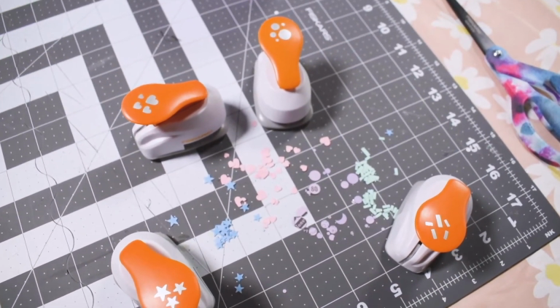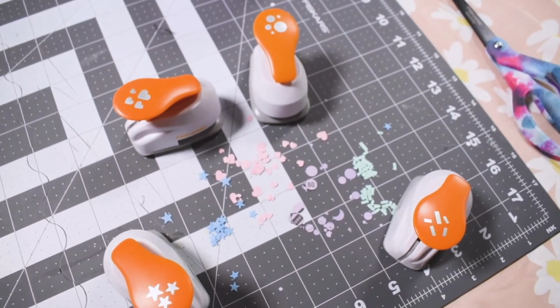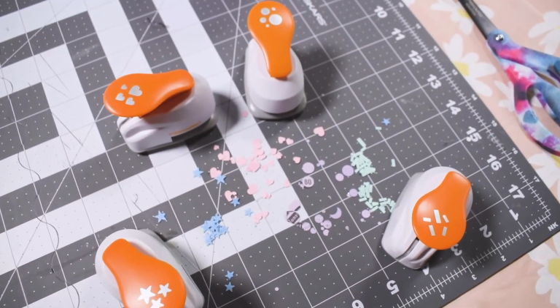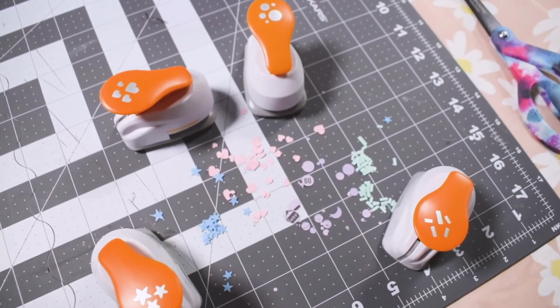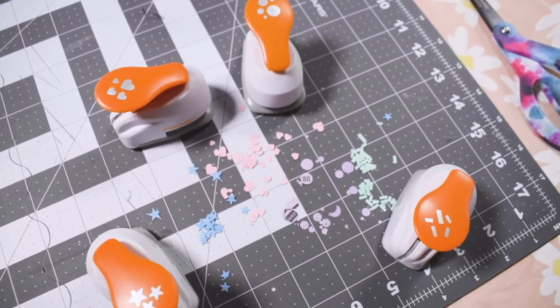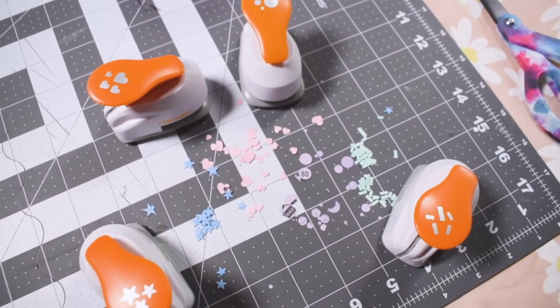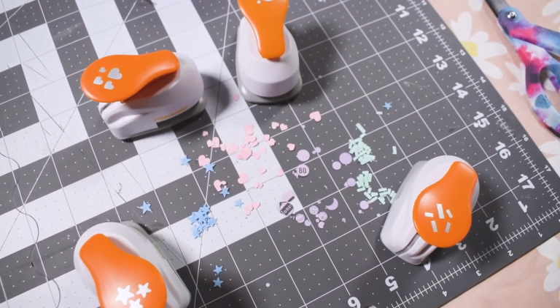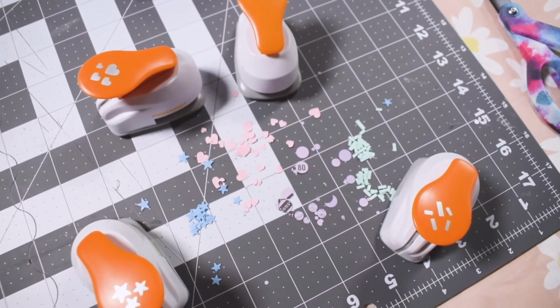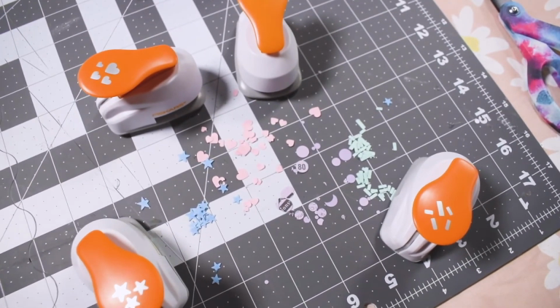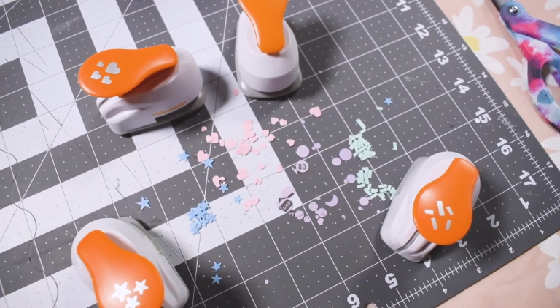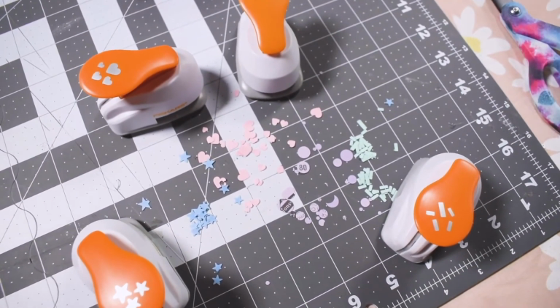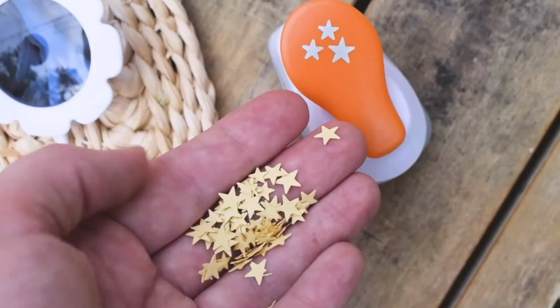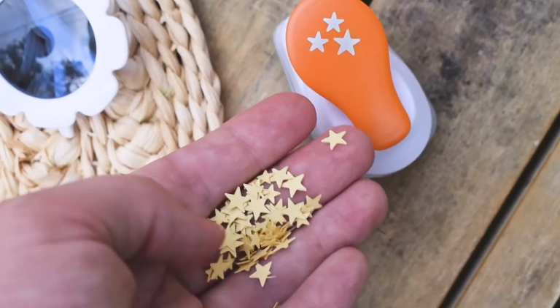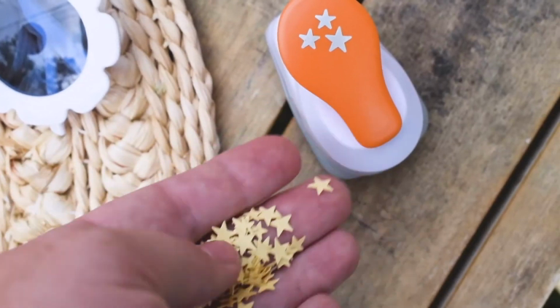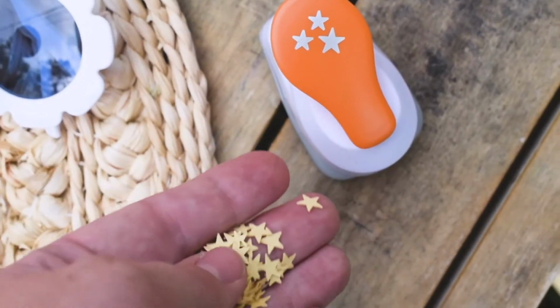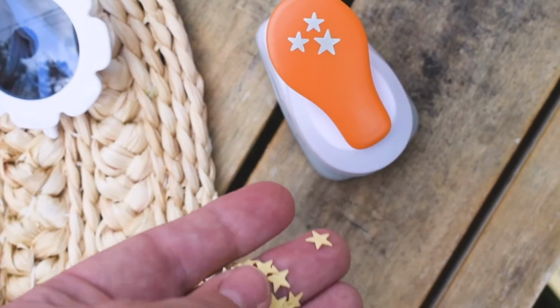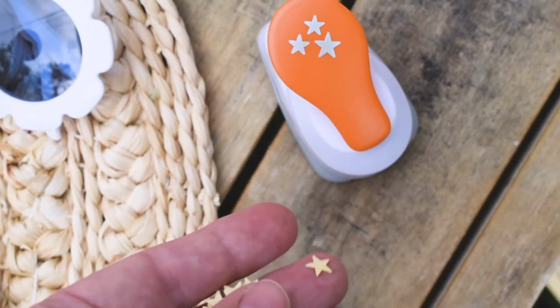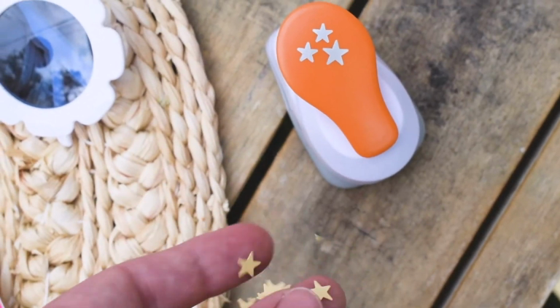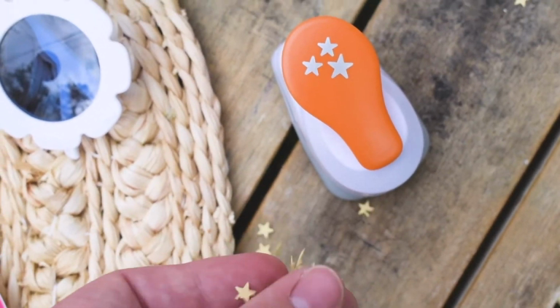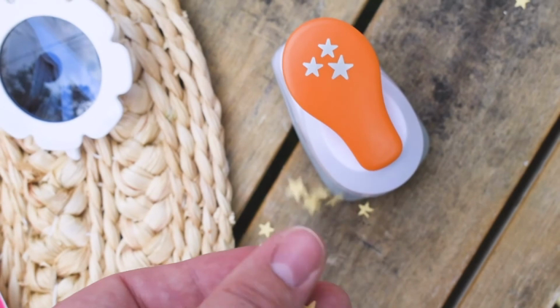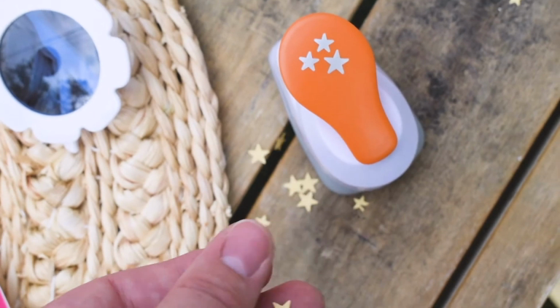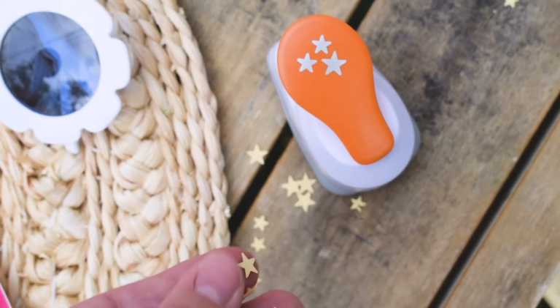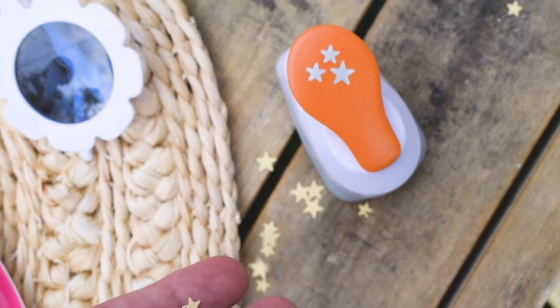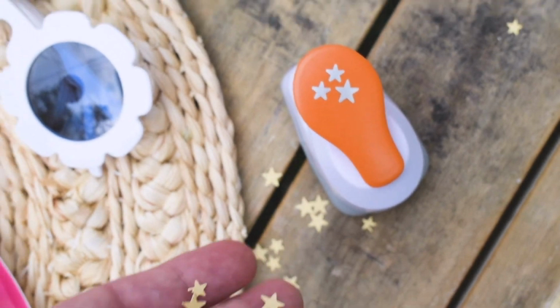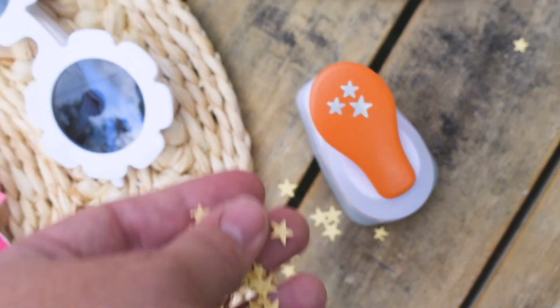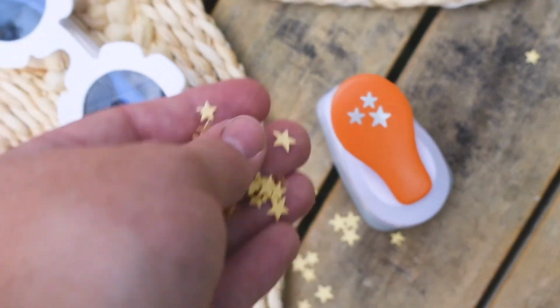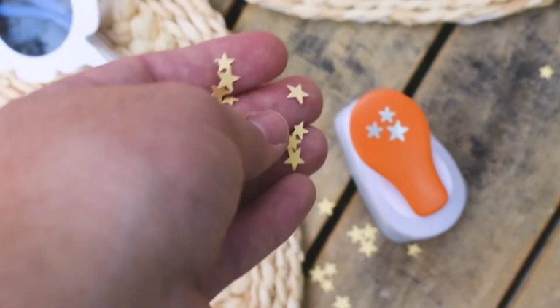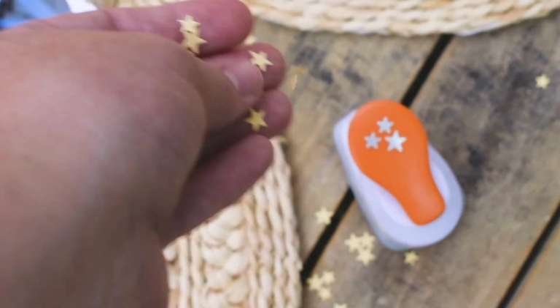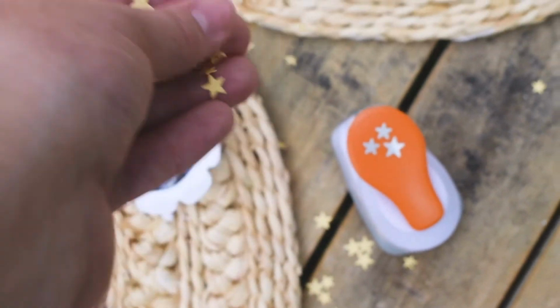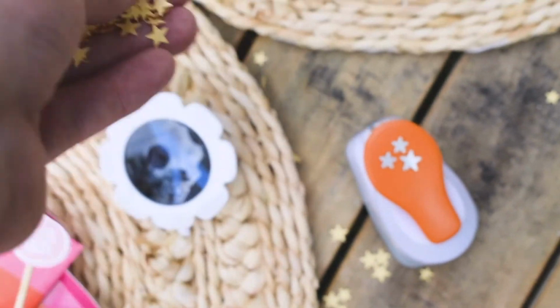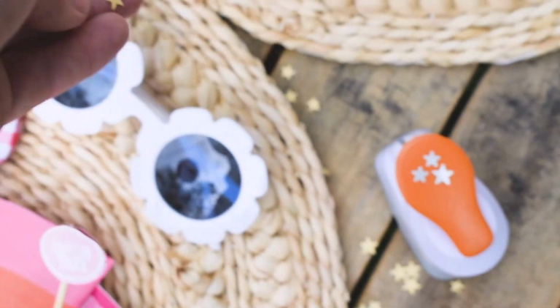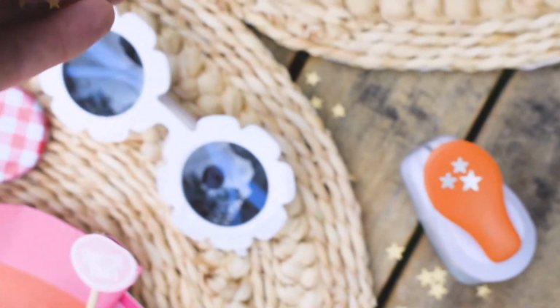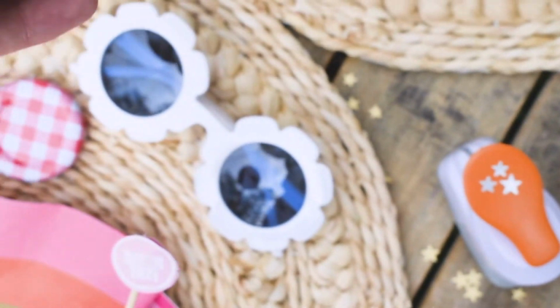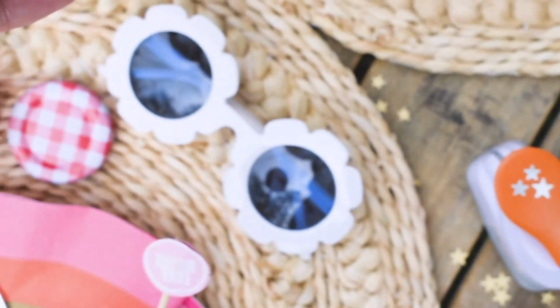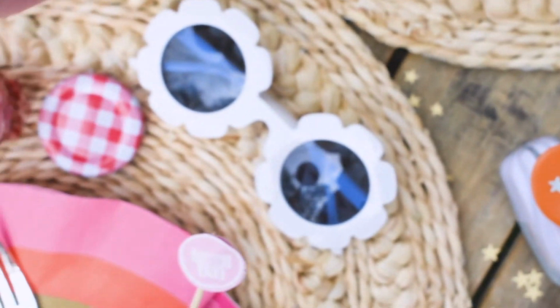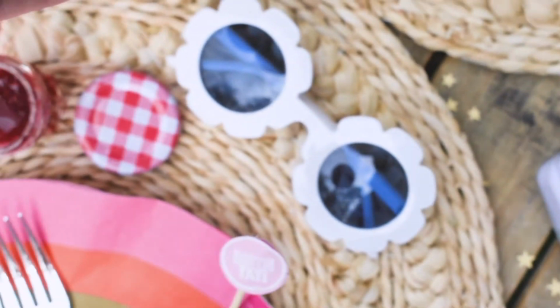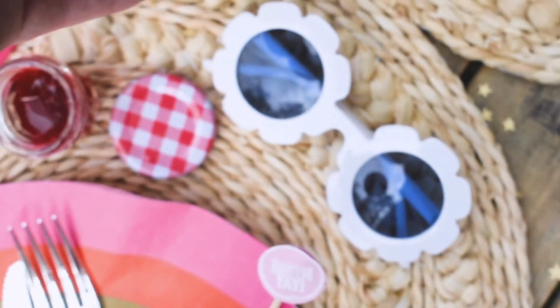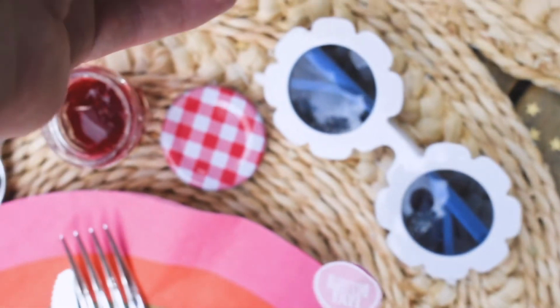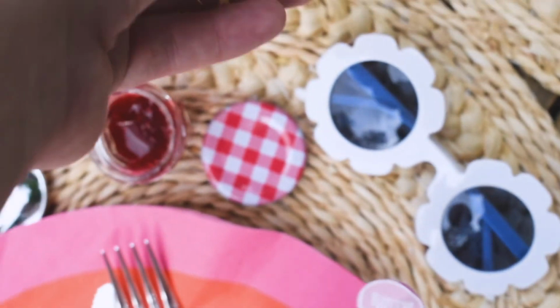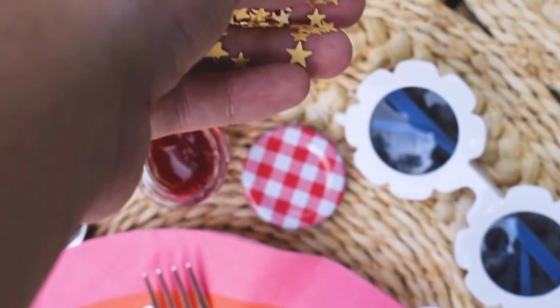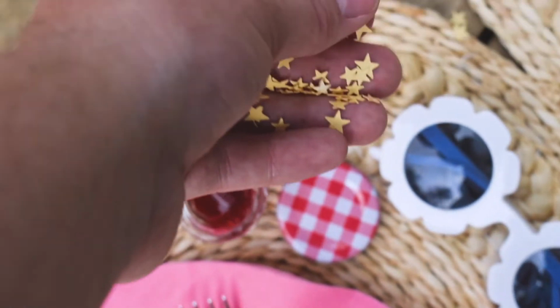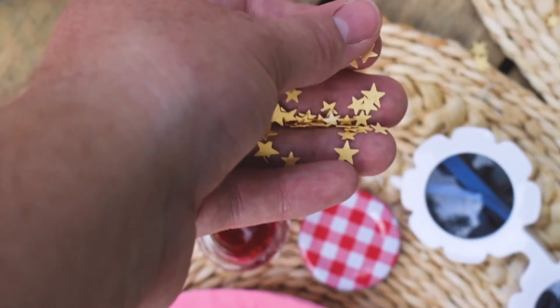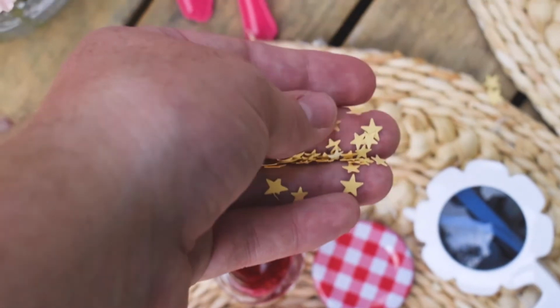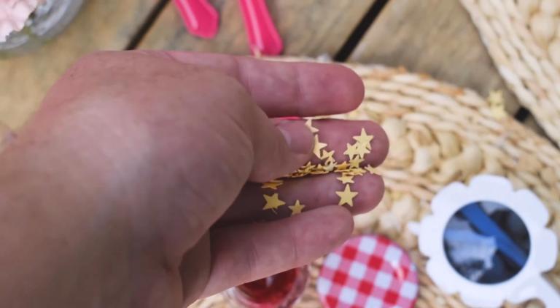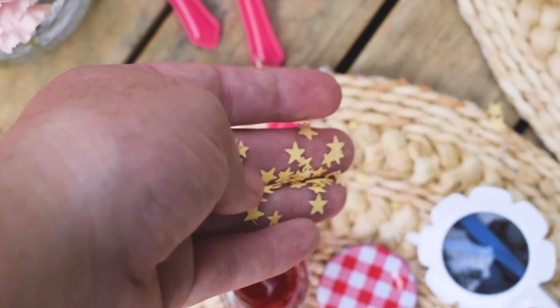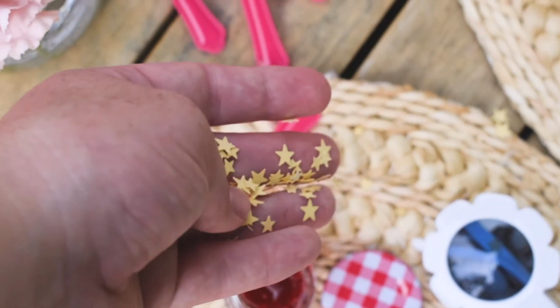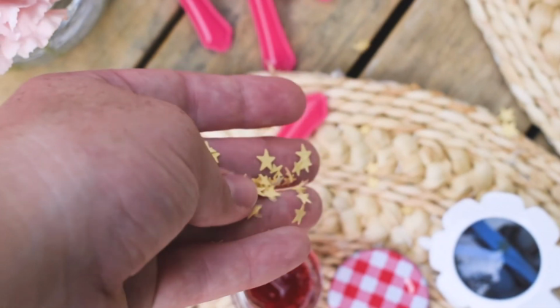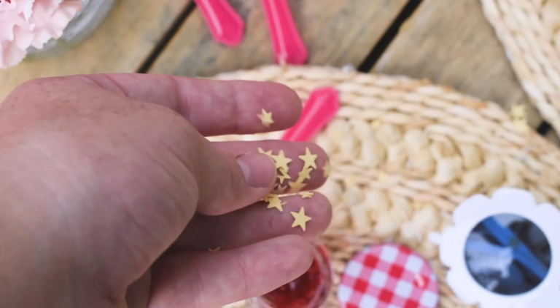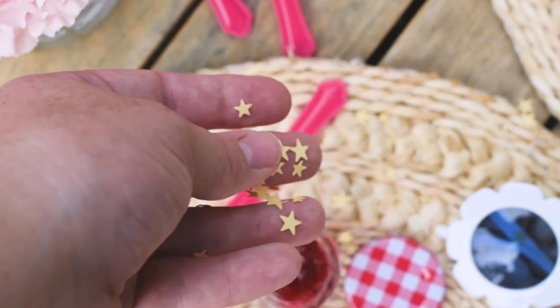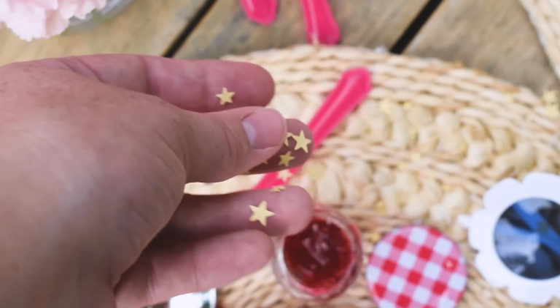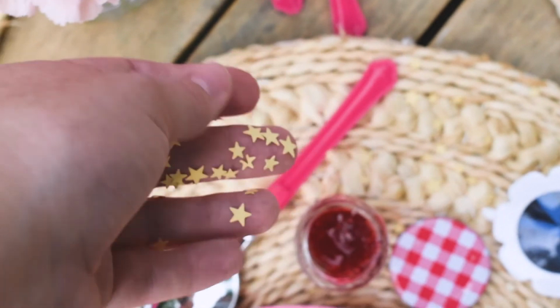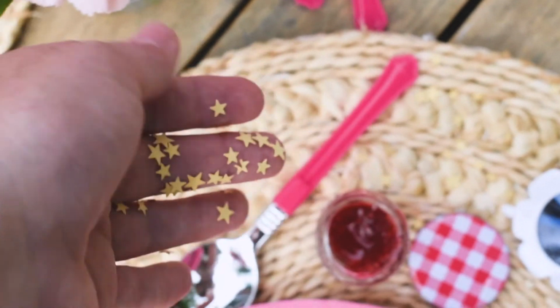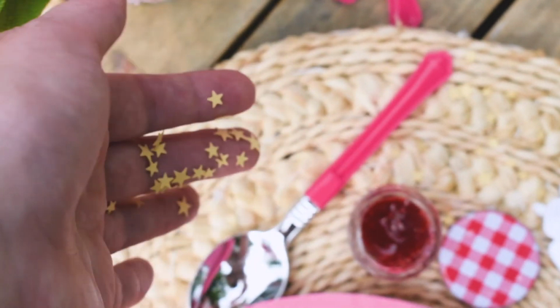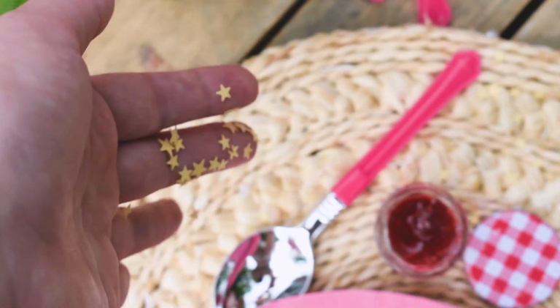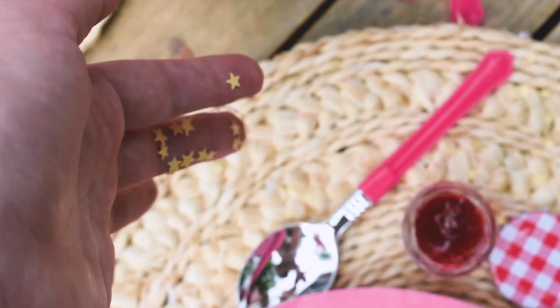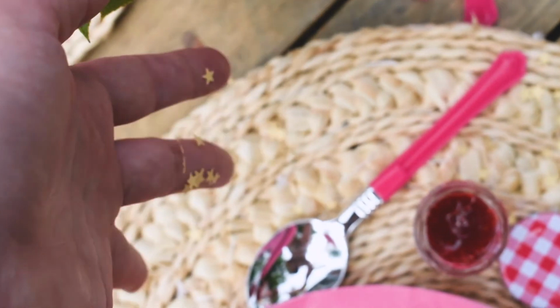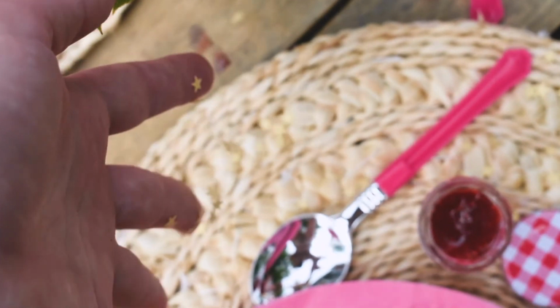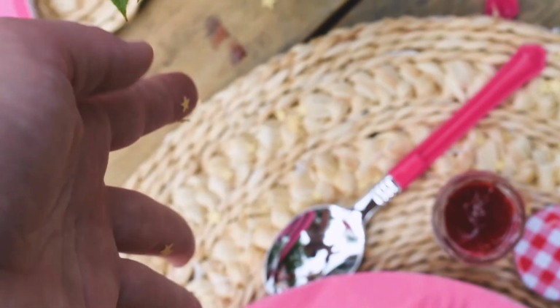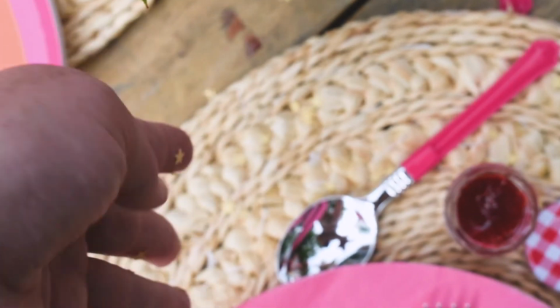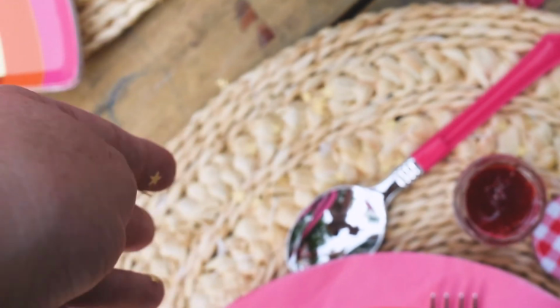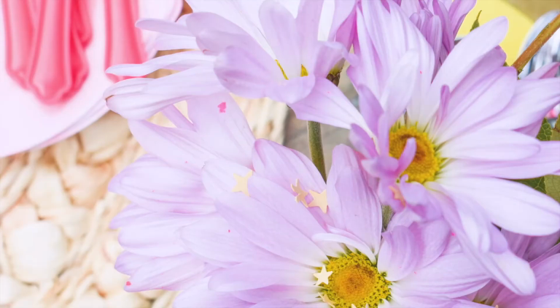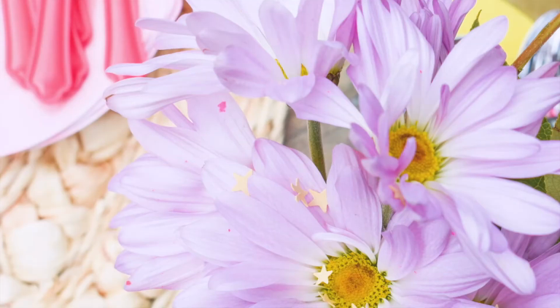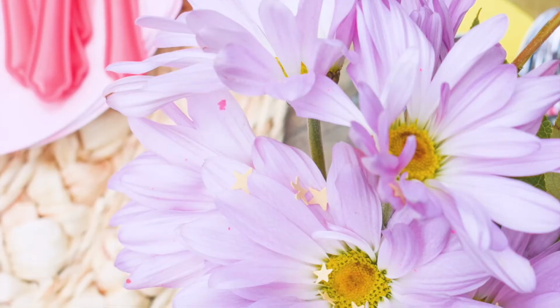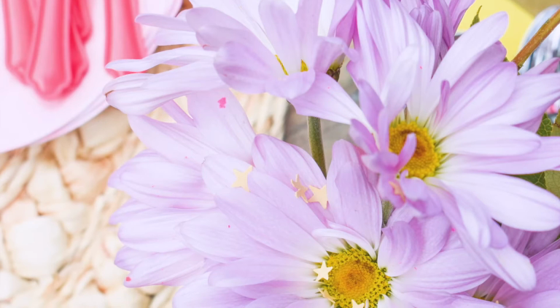And voila! I spread a whole bunch of star confetti around my daughter's groovy party place settings. Some of it even landed in the photos.